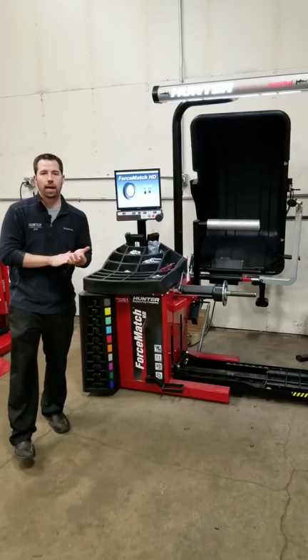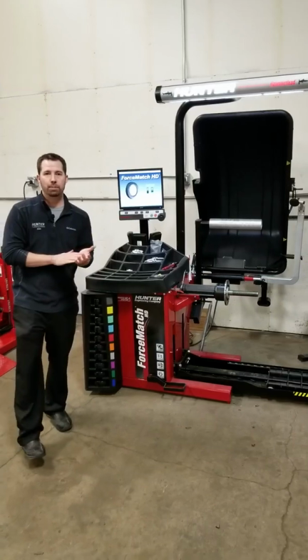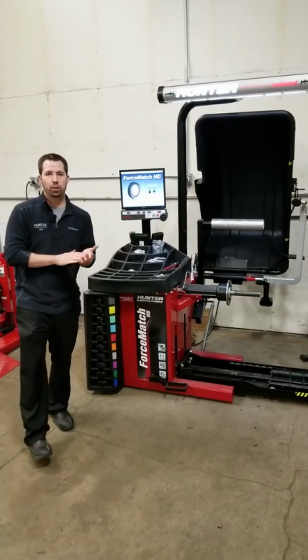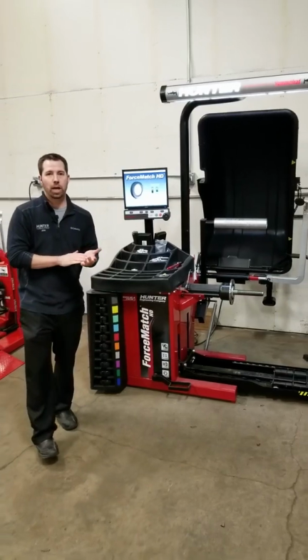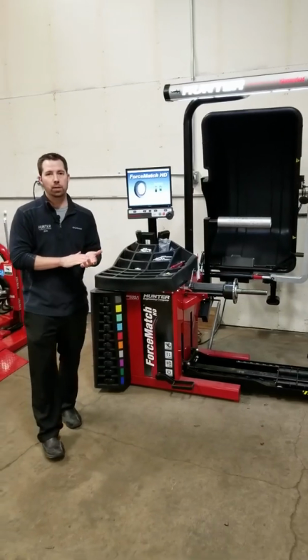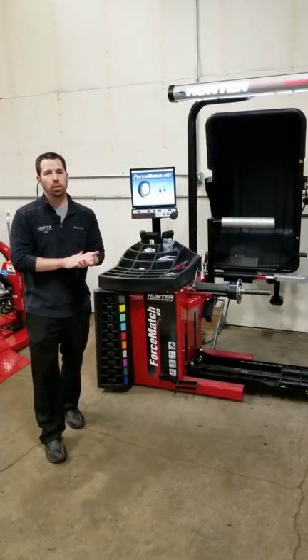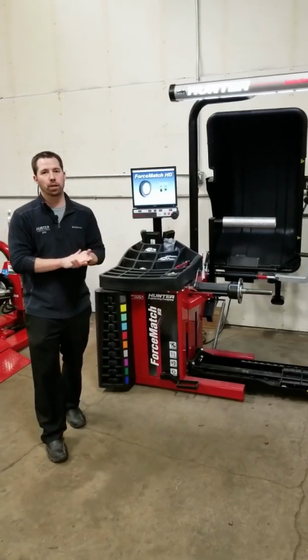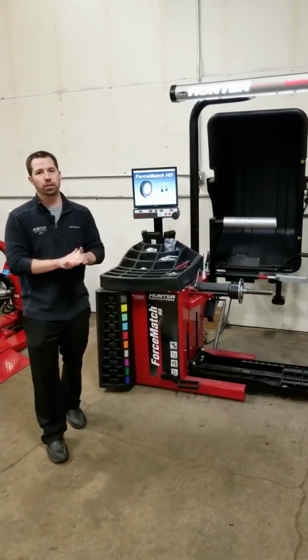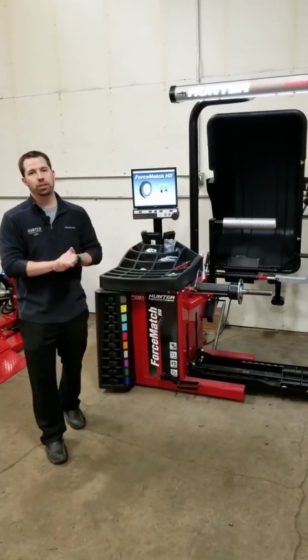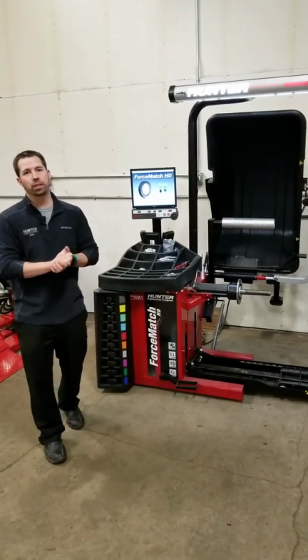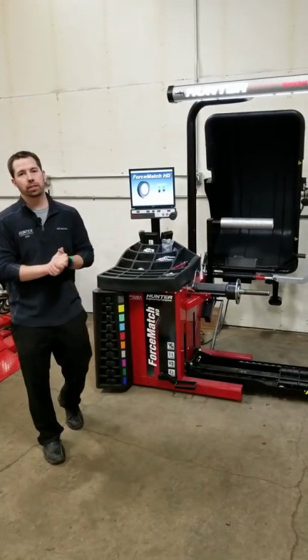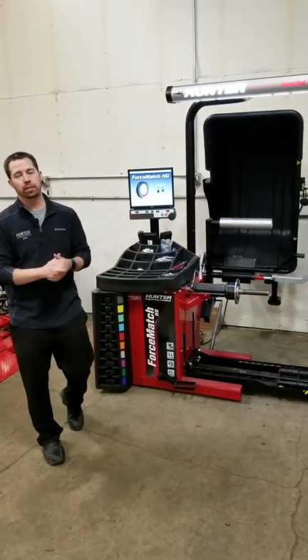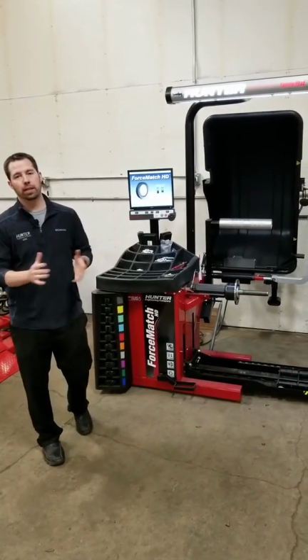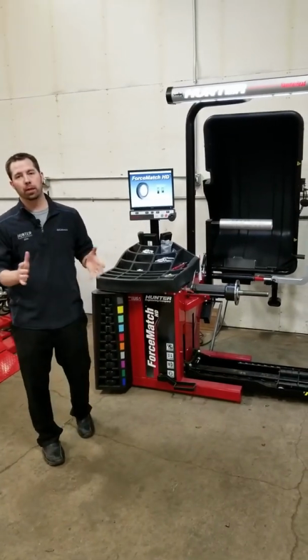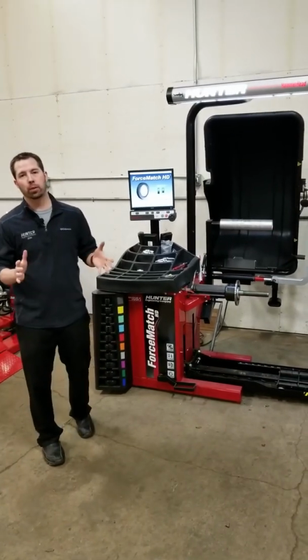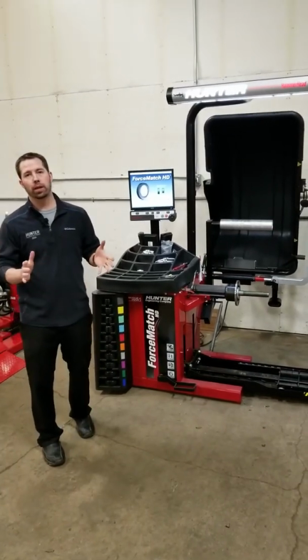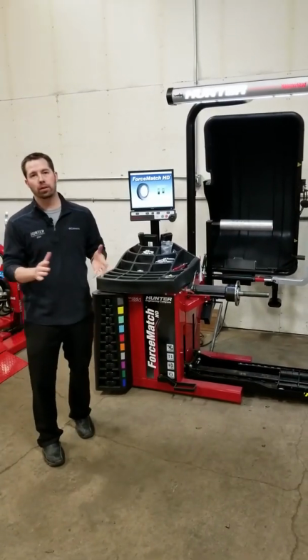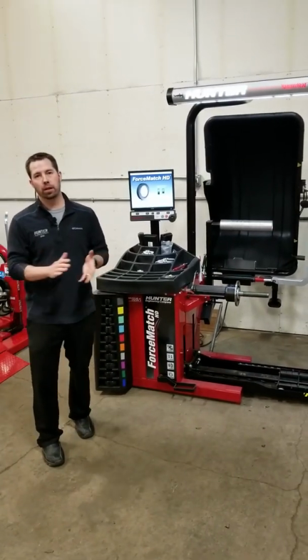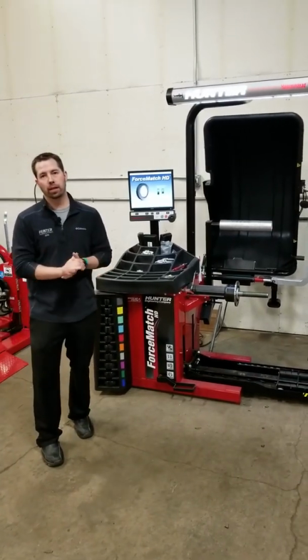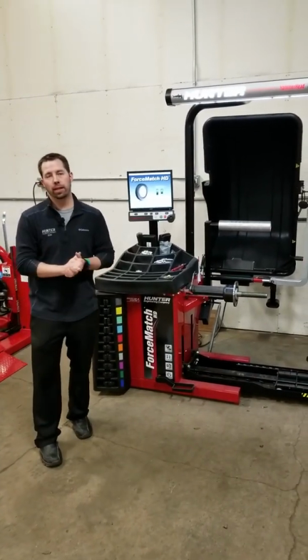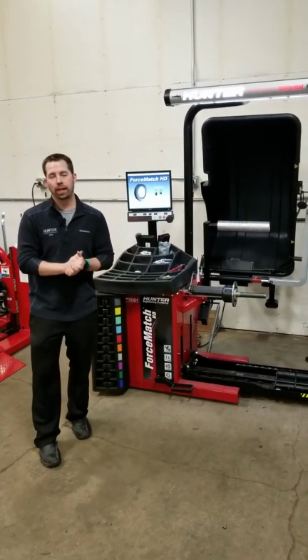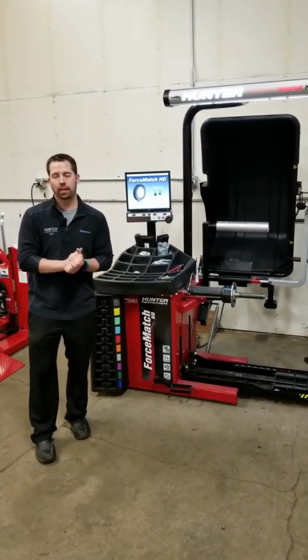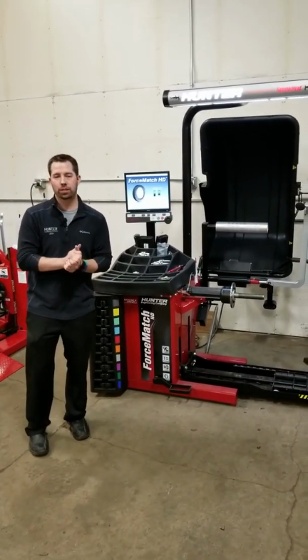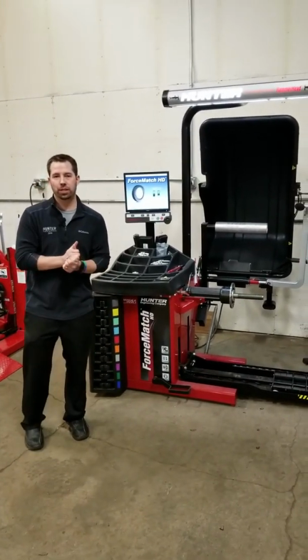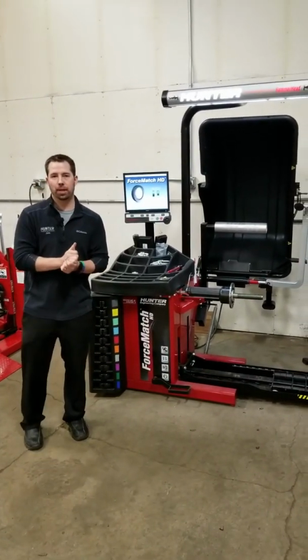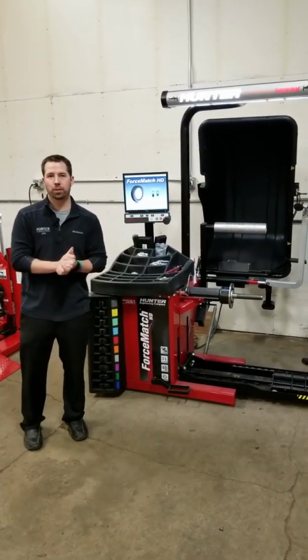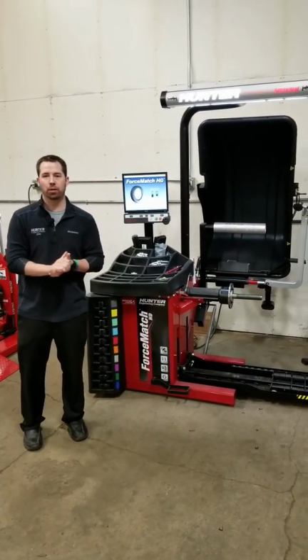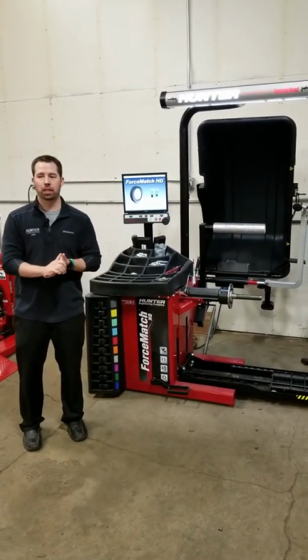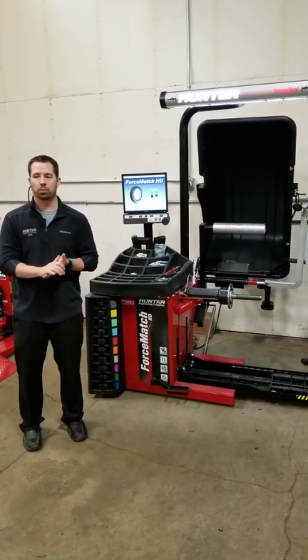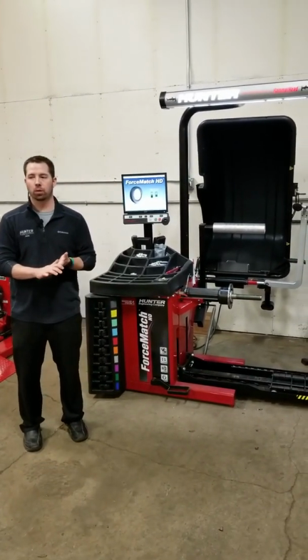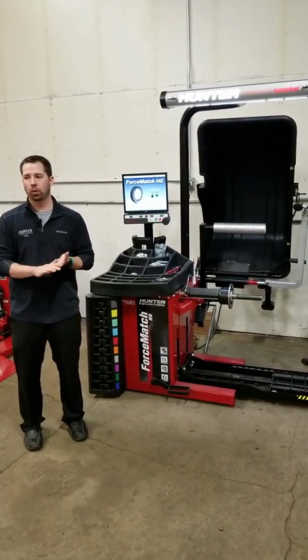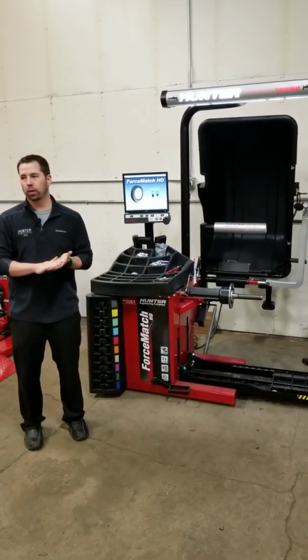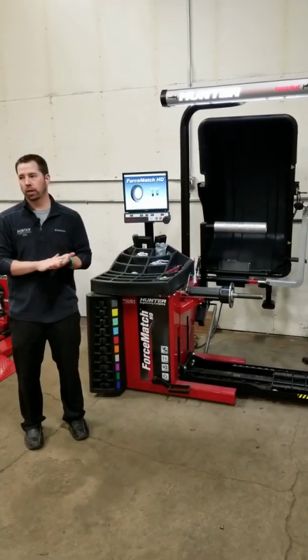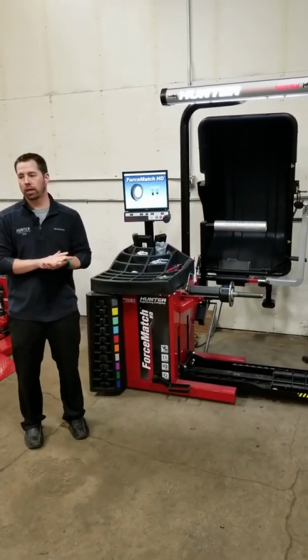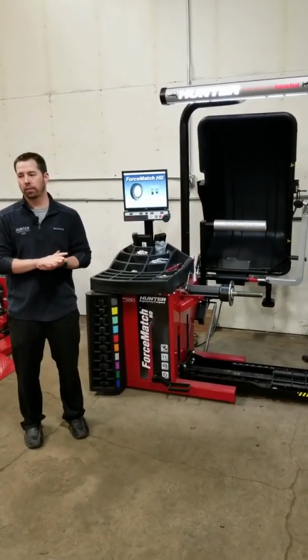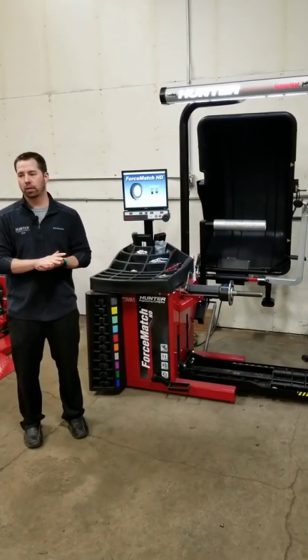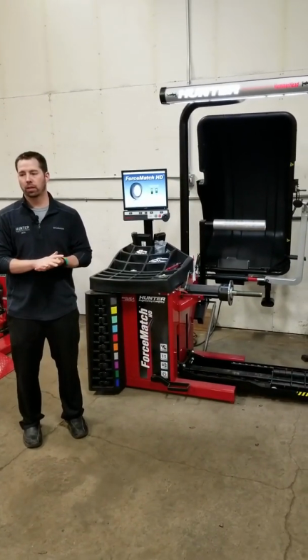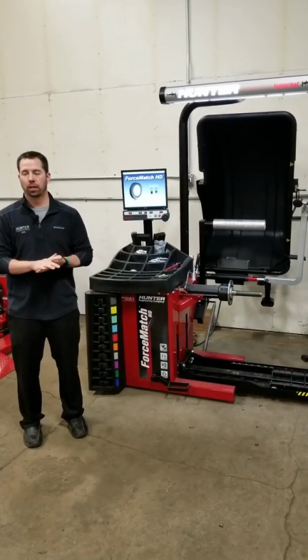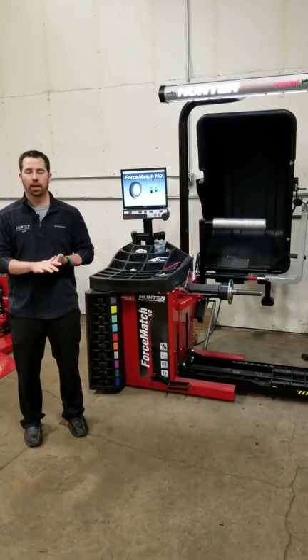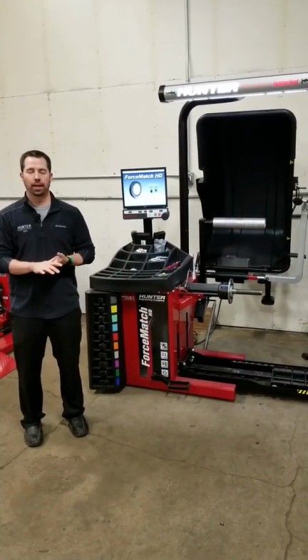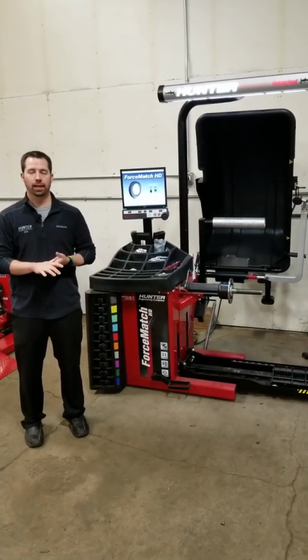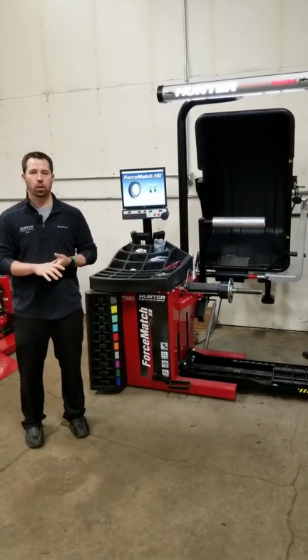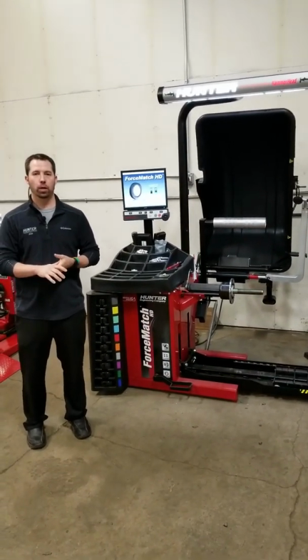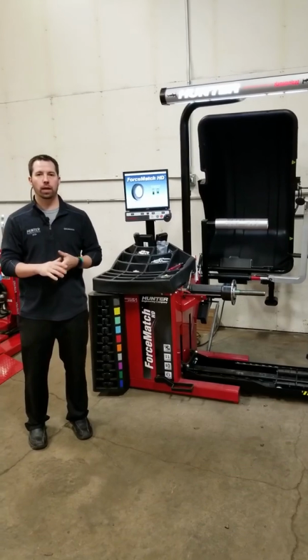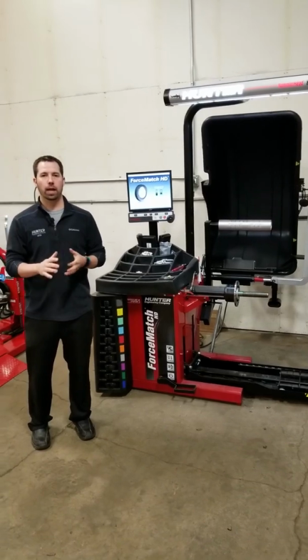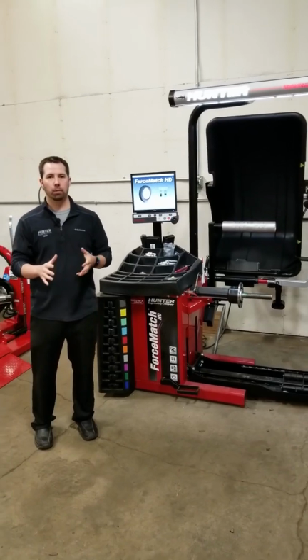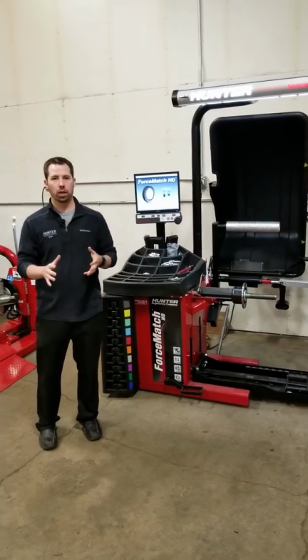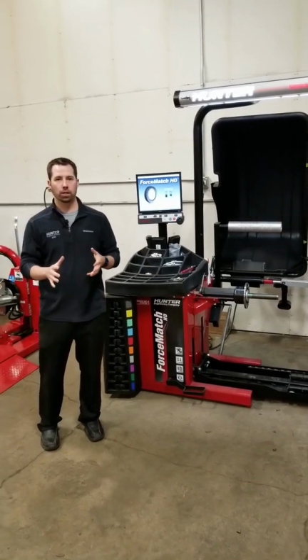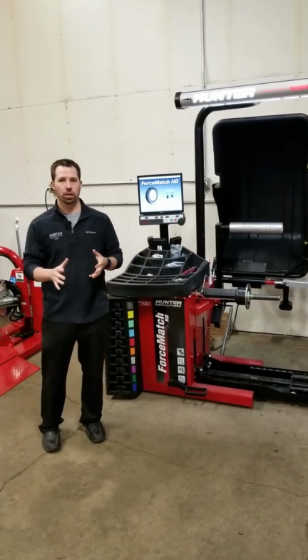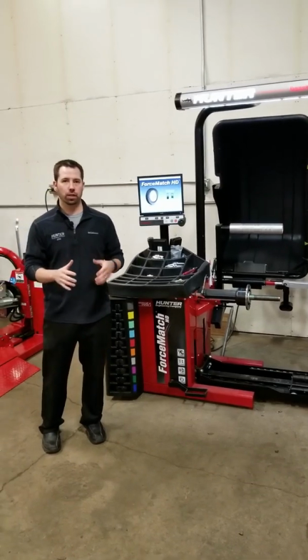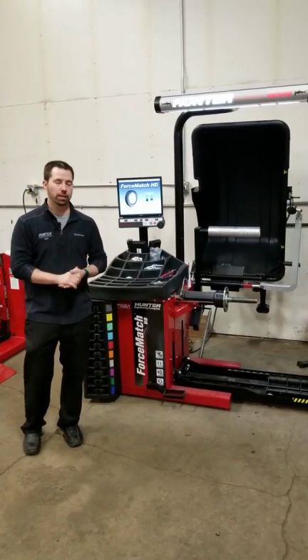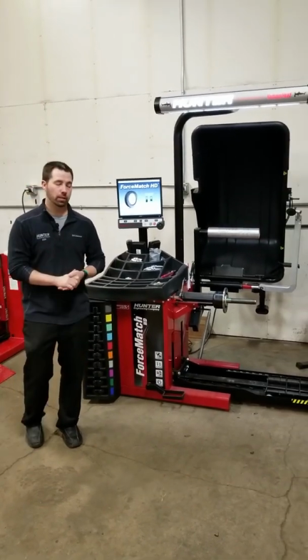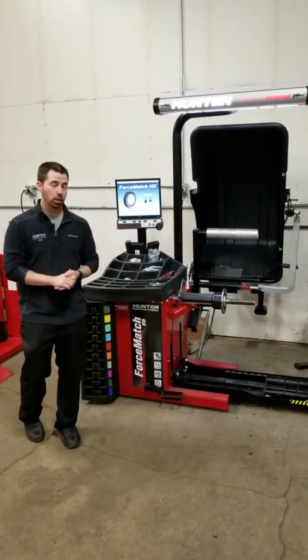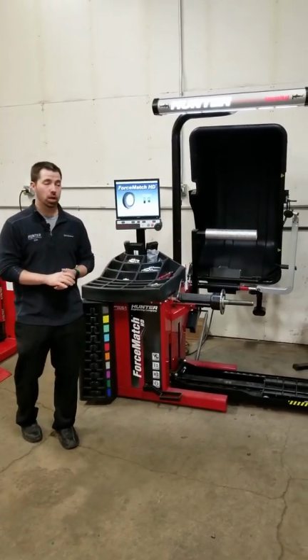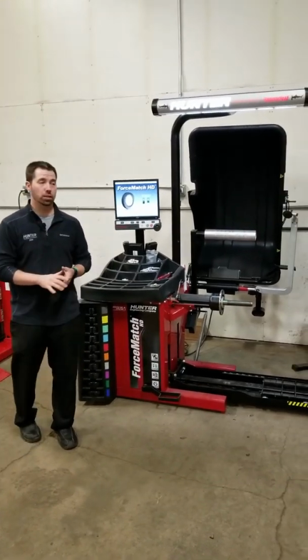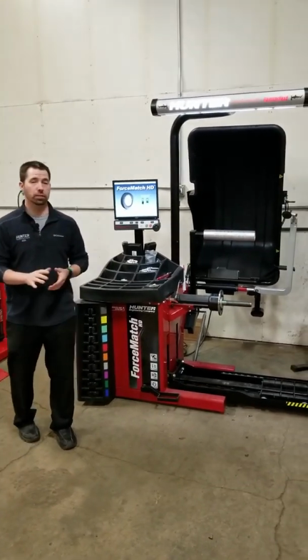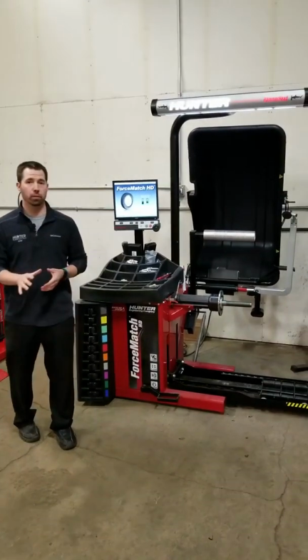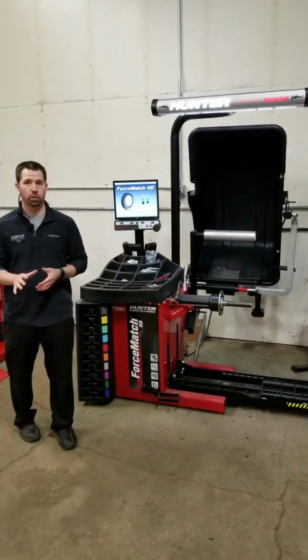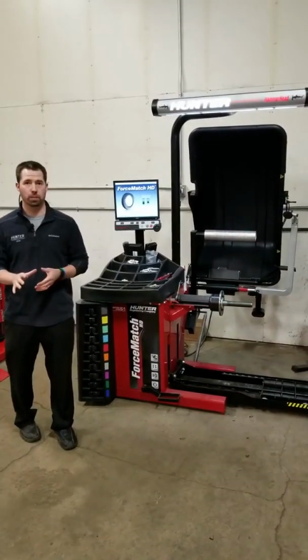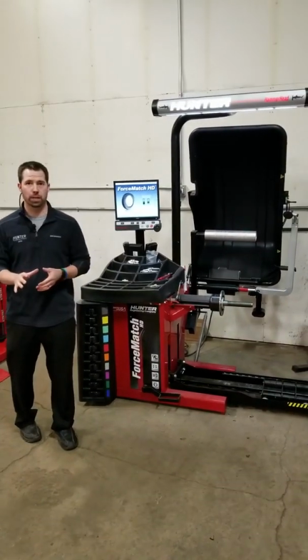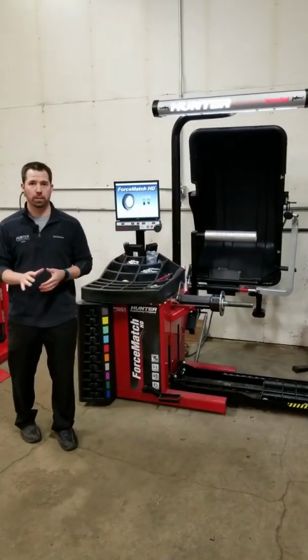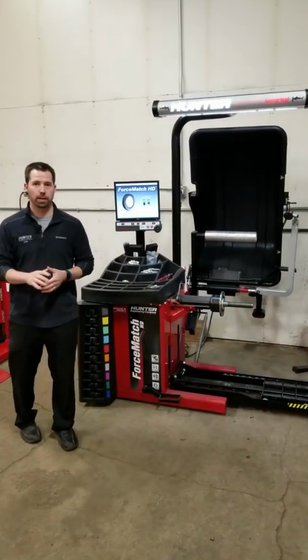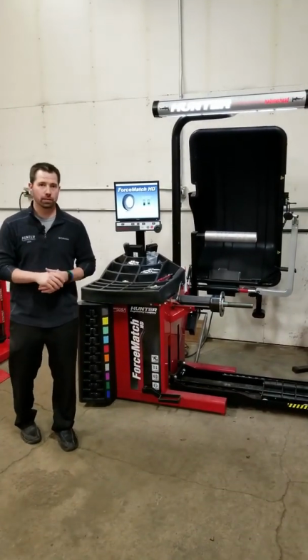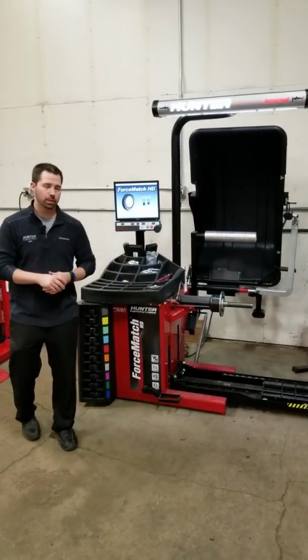I'm Josh with Hunter Engineering. Today we're in Elkhart, Indiana at G Diamond Transport, and we're going to cover a quick calibration on the Hunter Force Match Balancer.